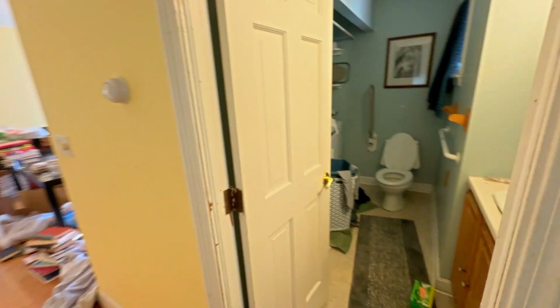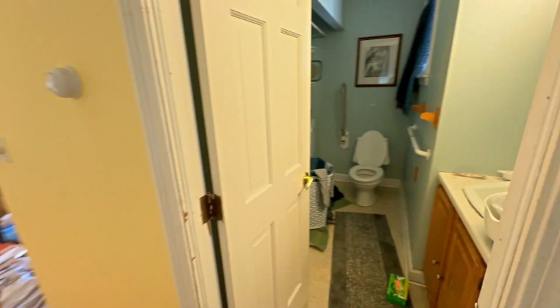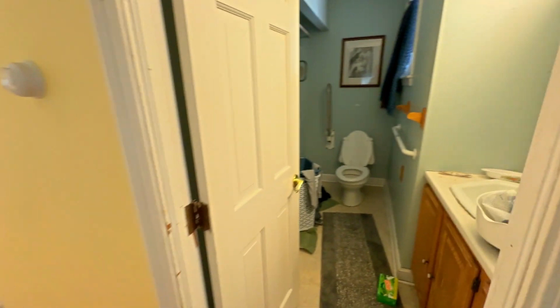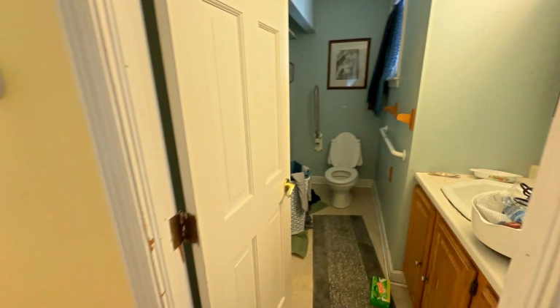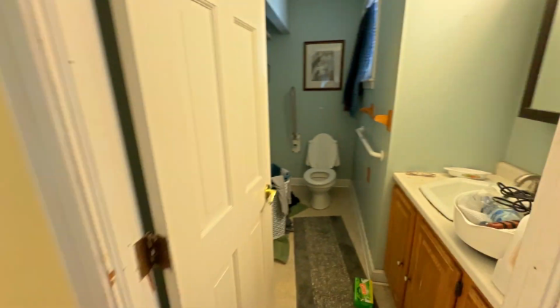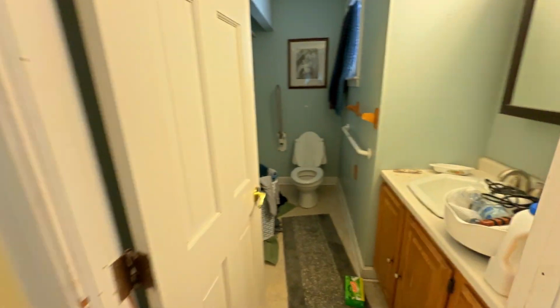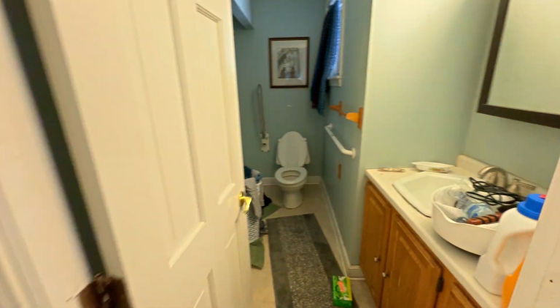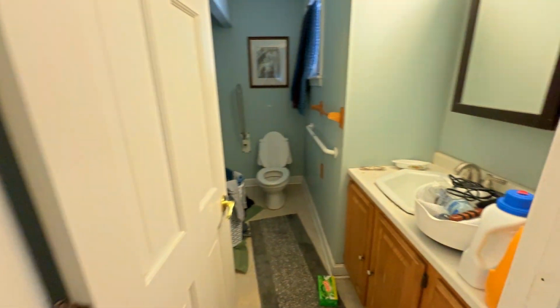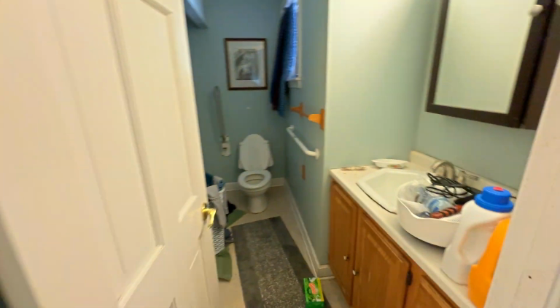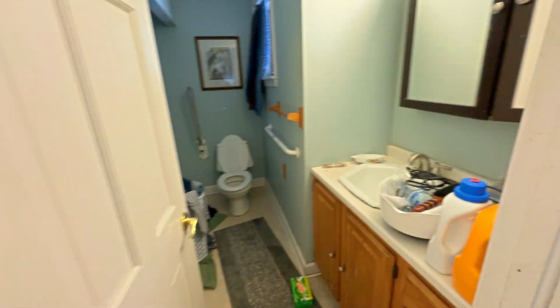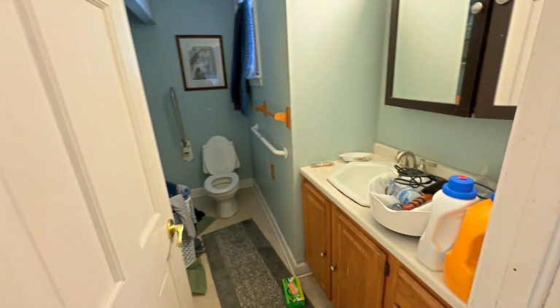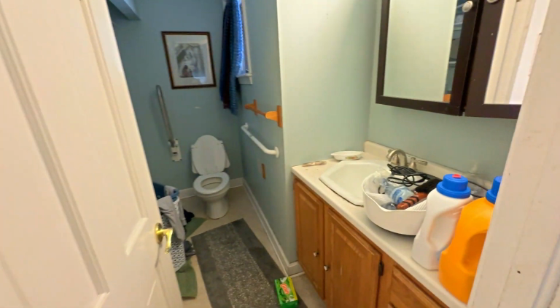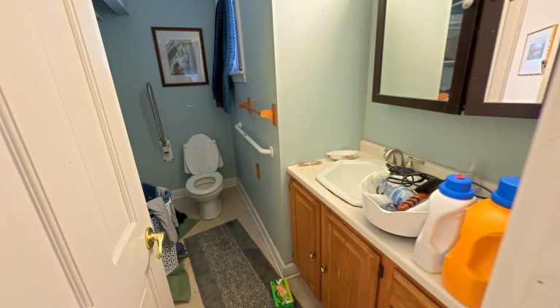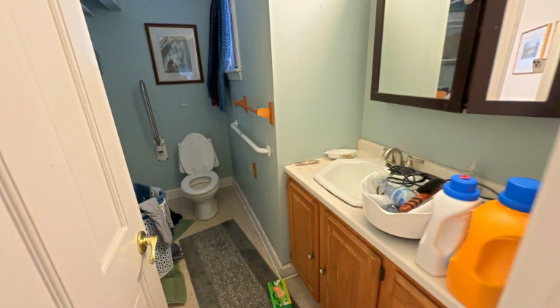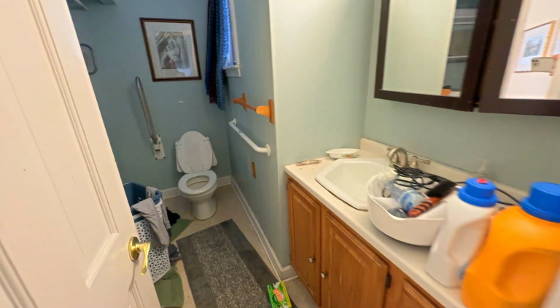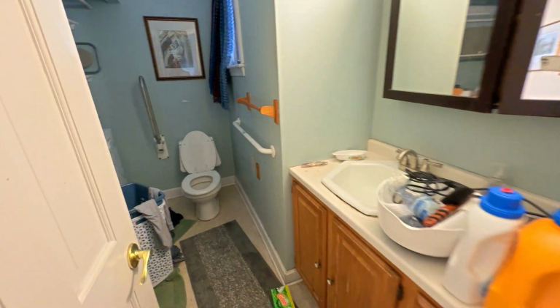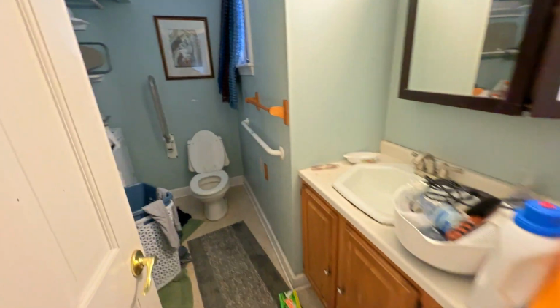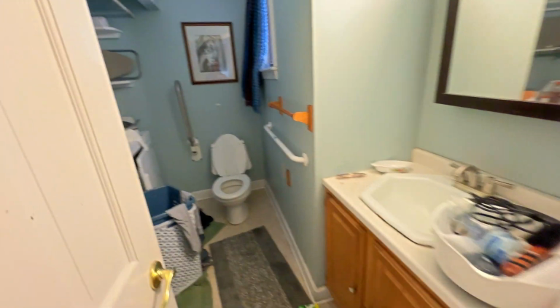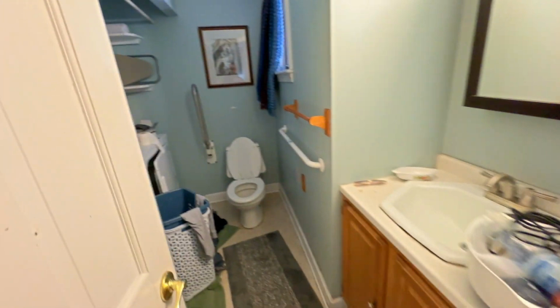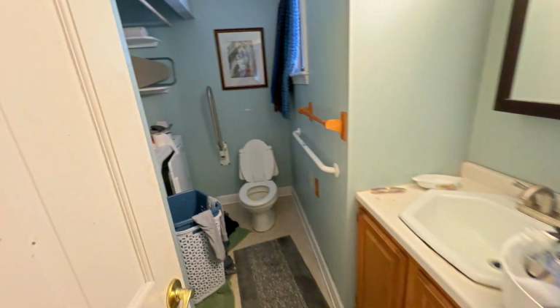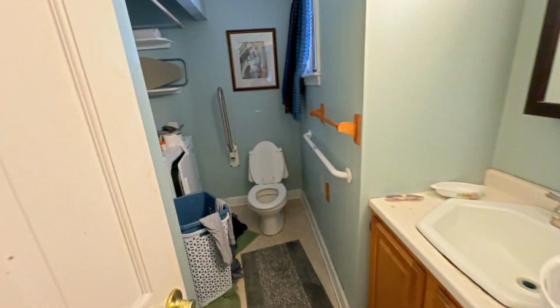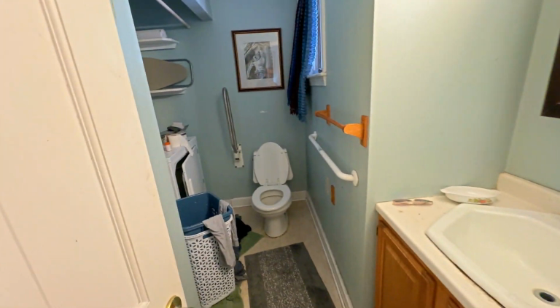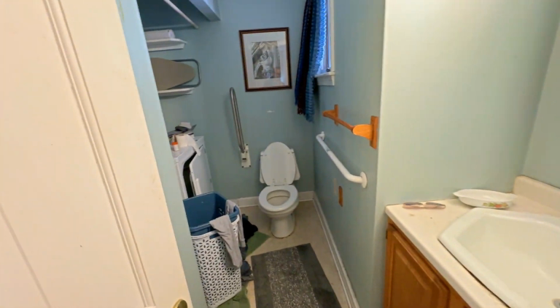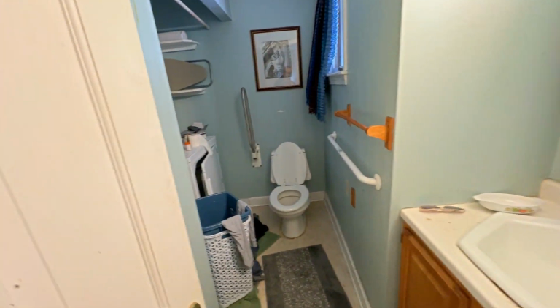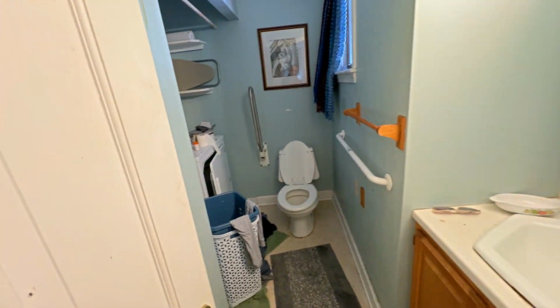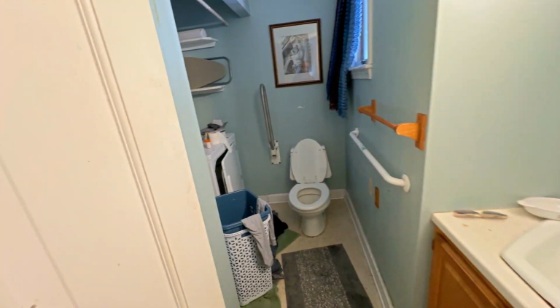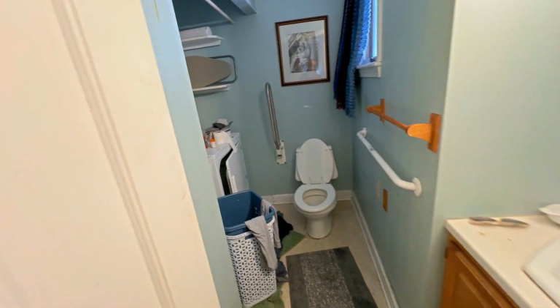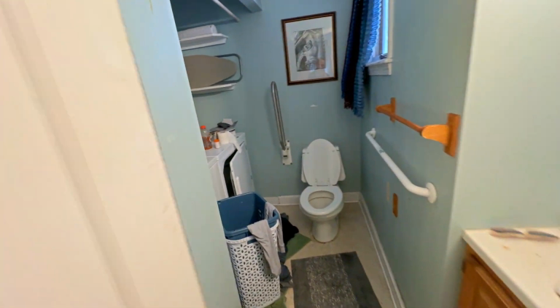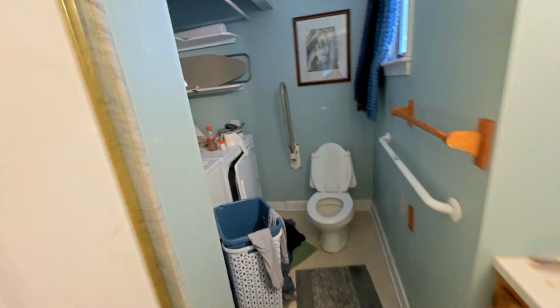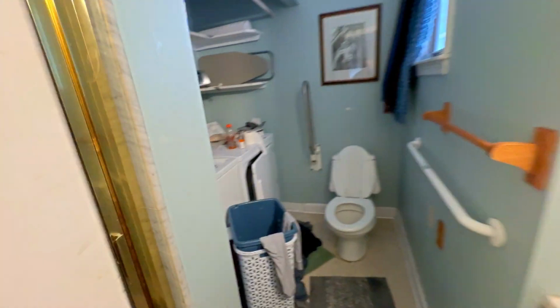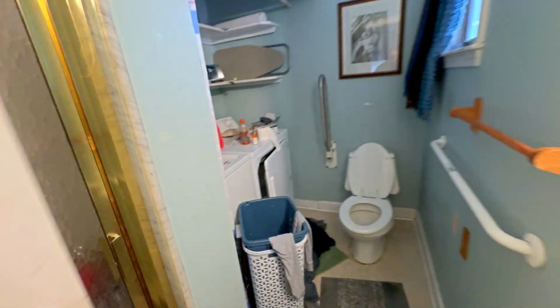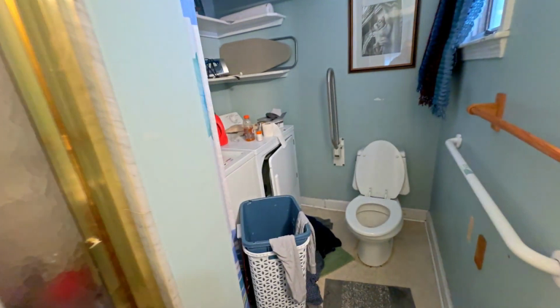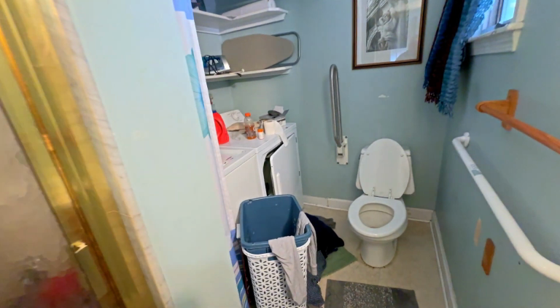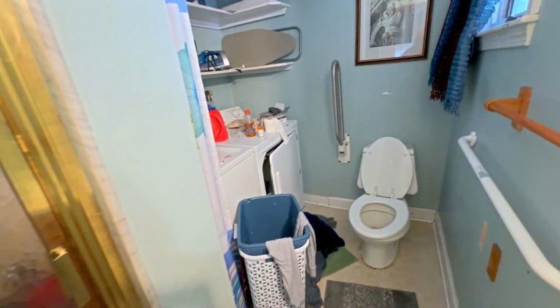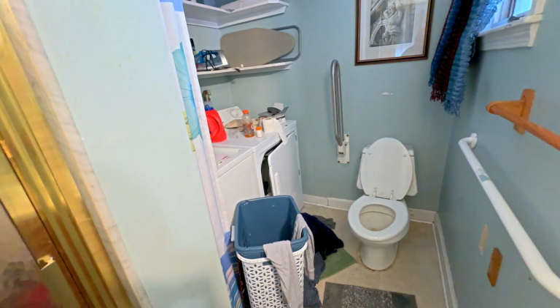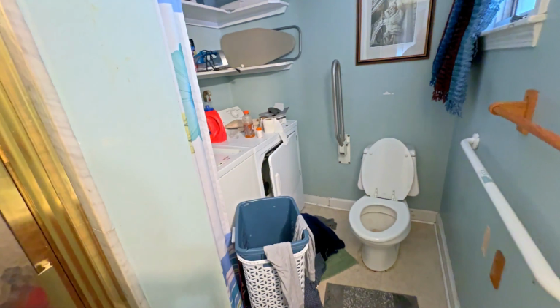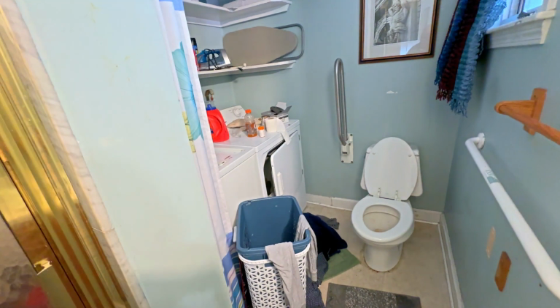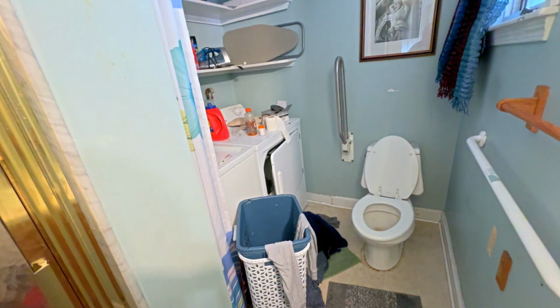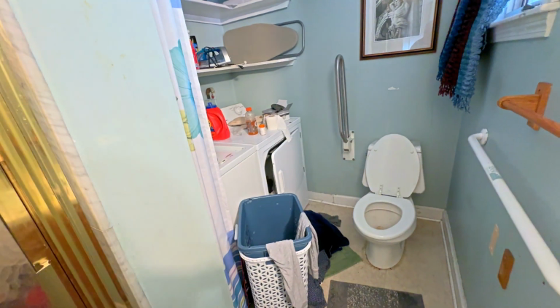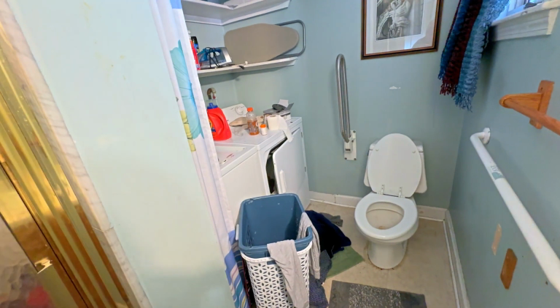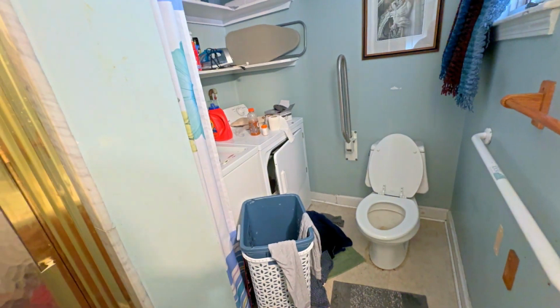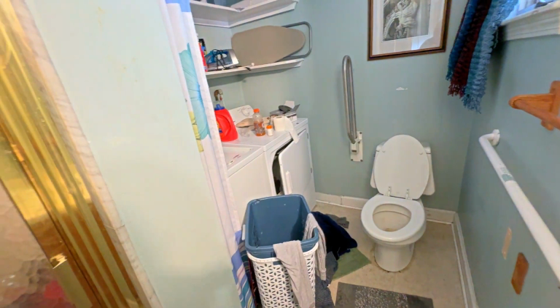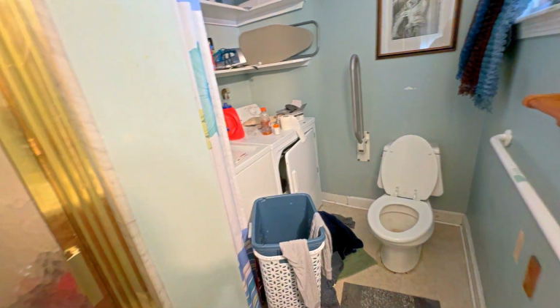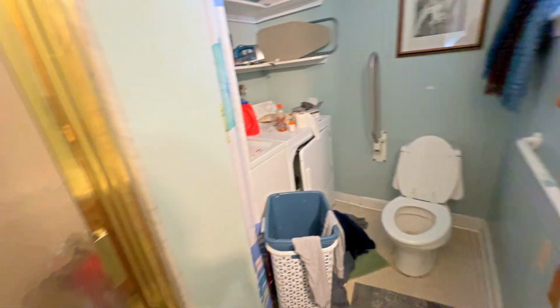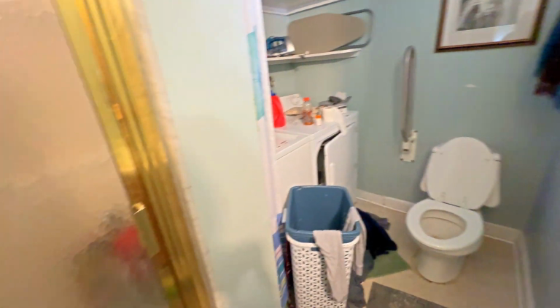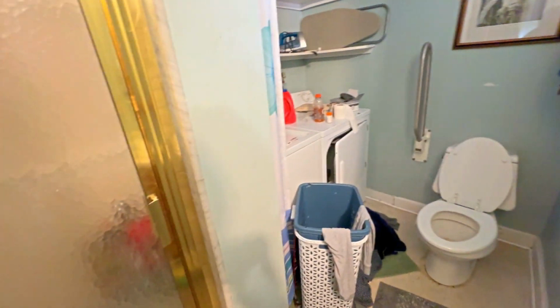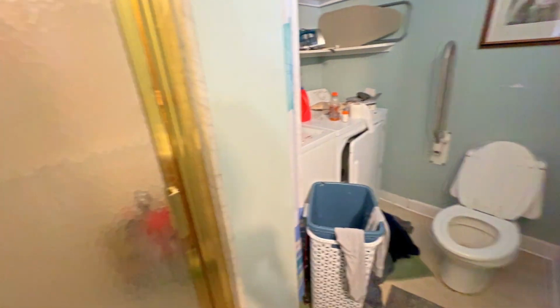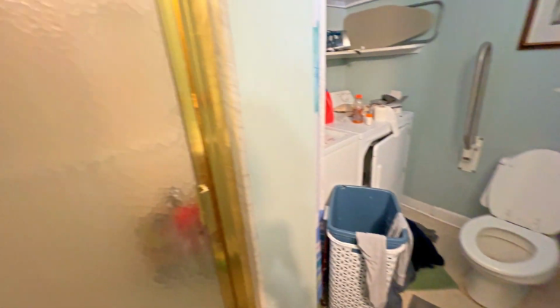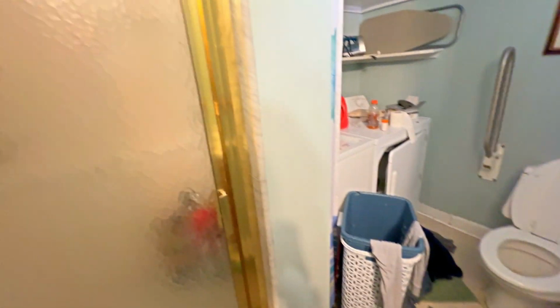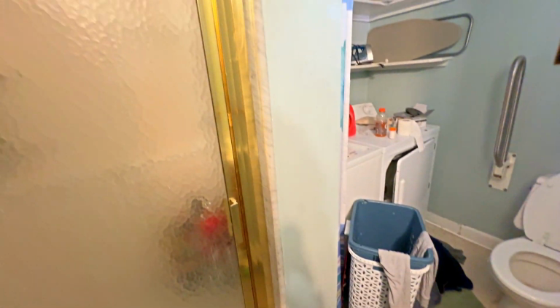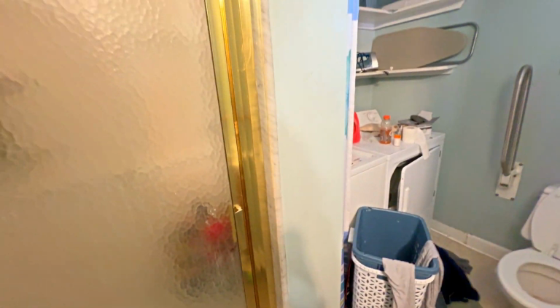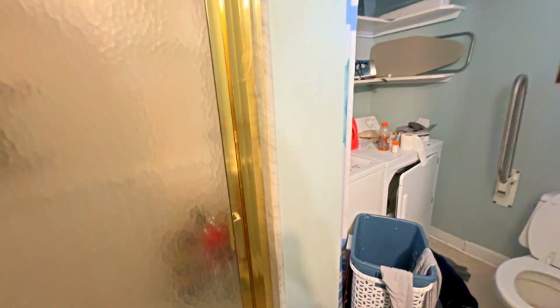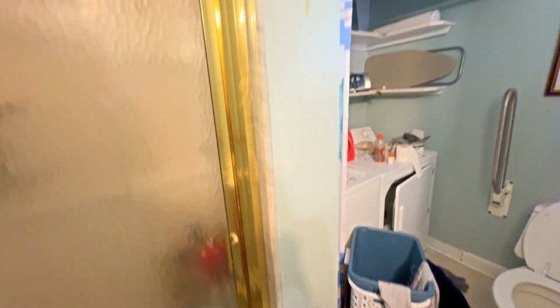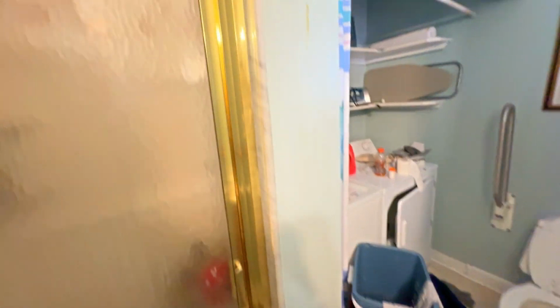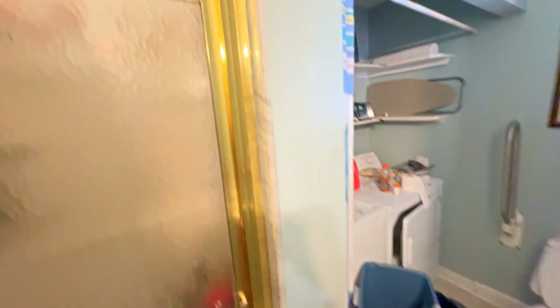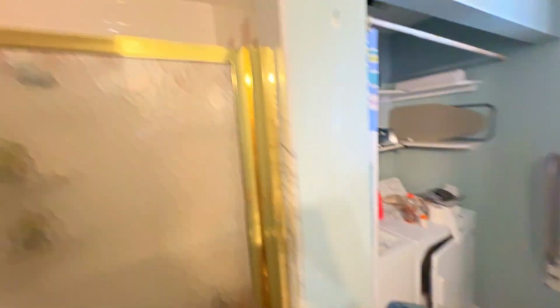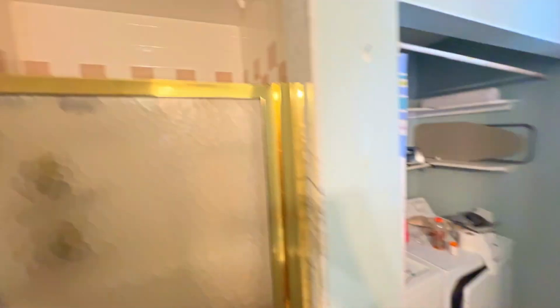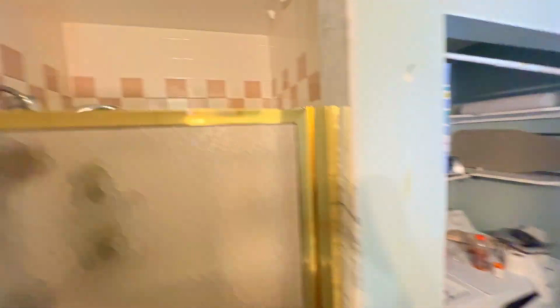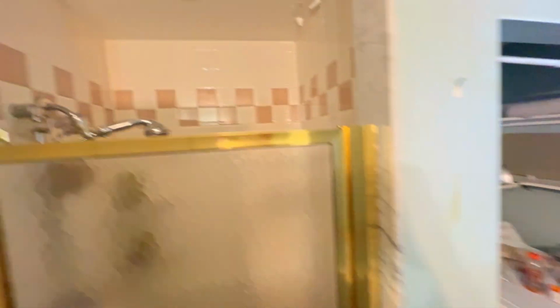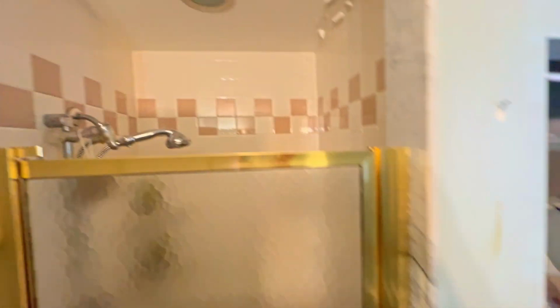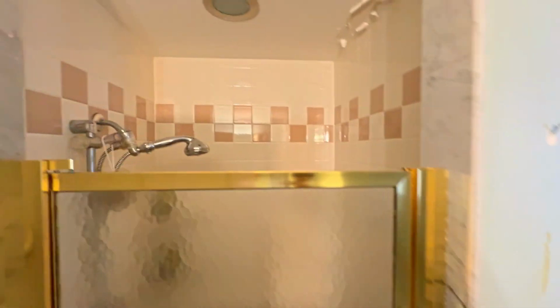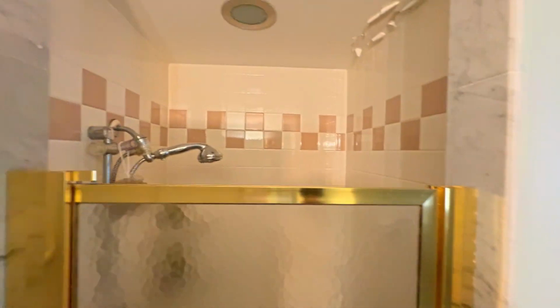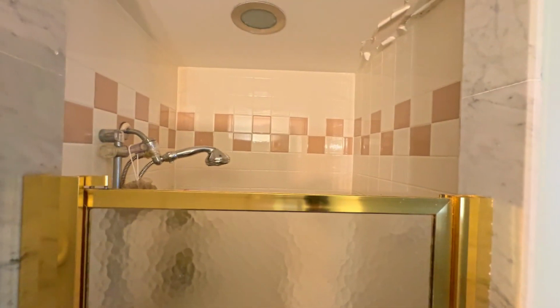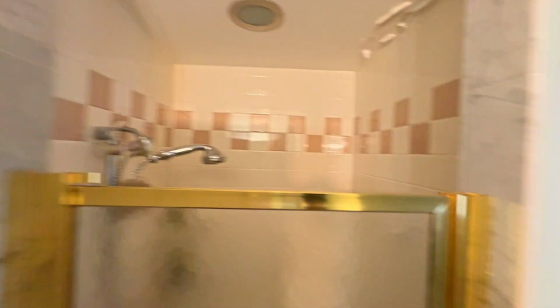You have a bathroom with laundry, and a shower.